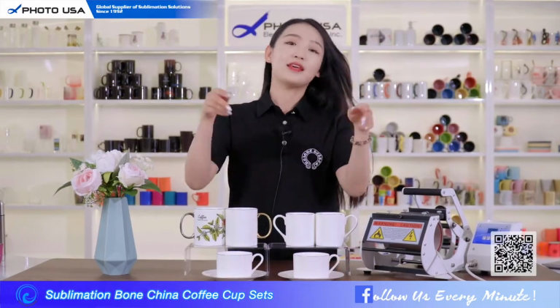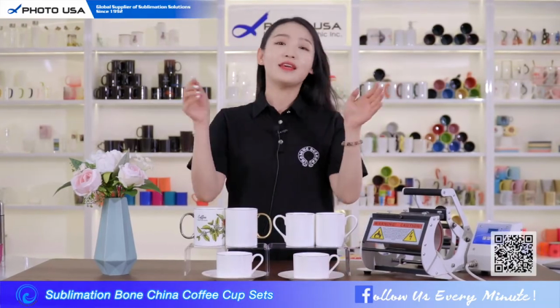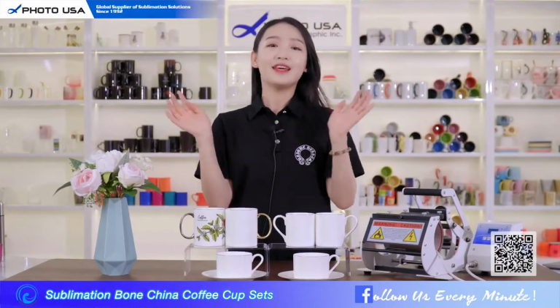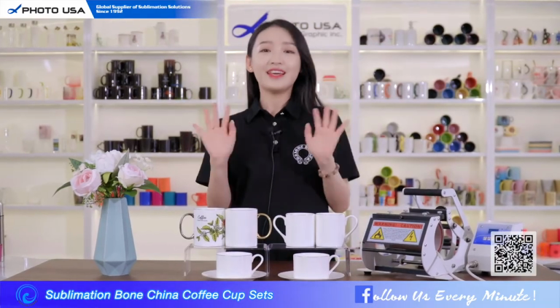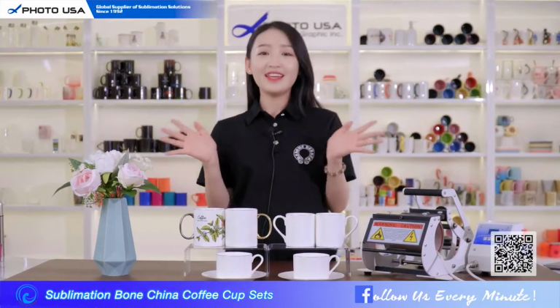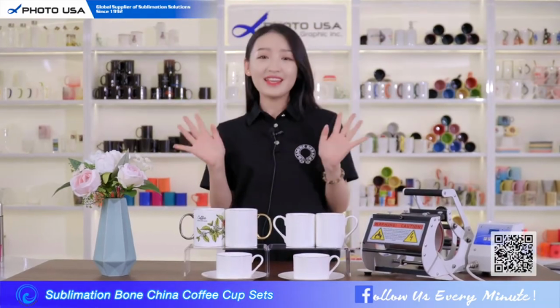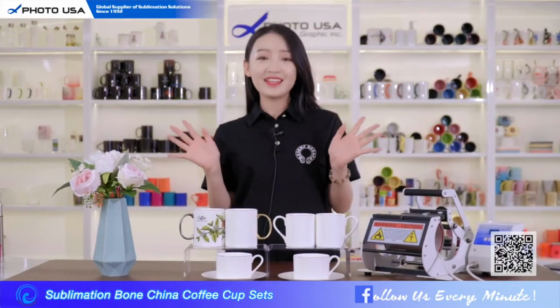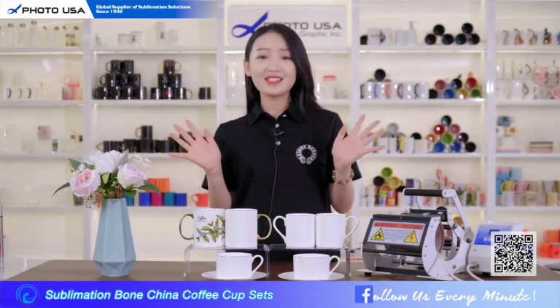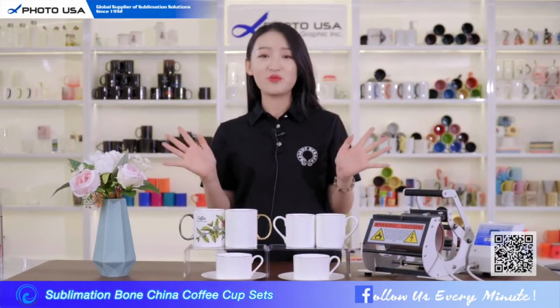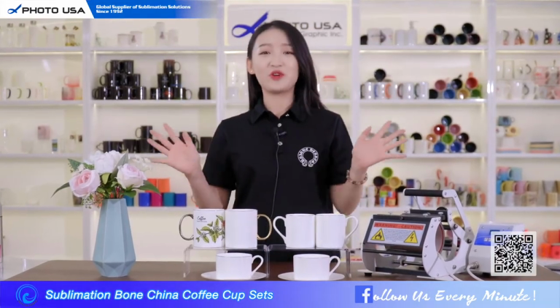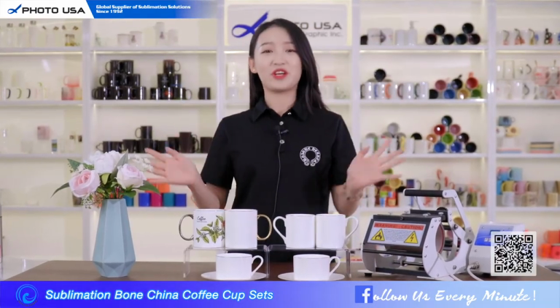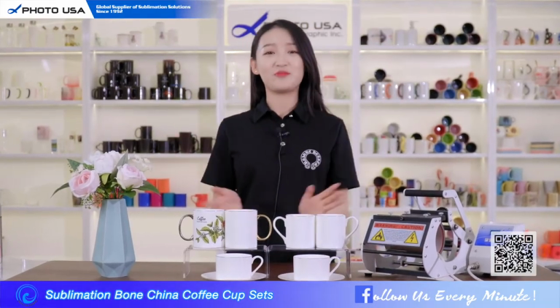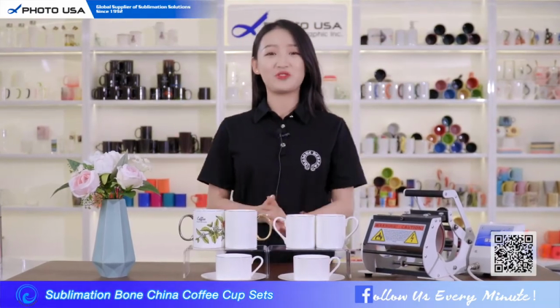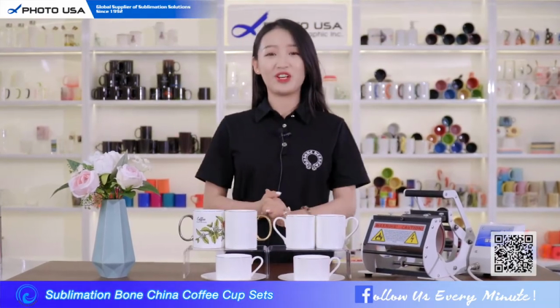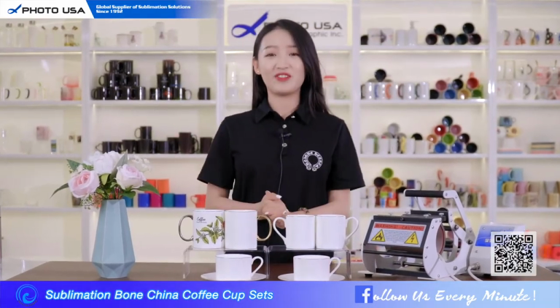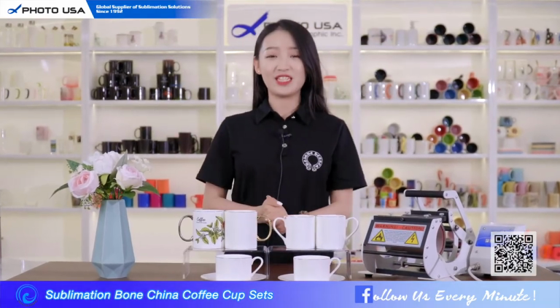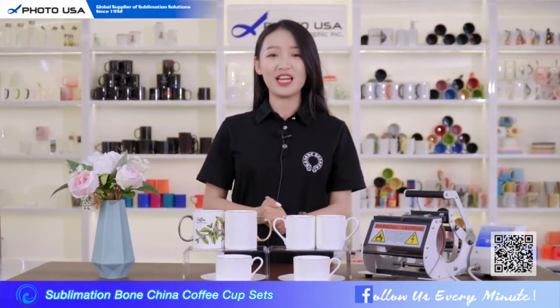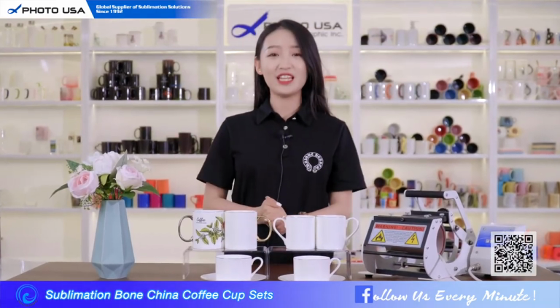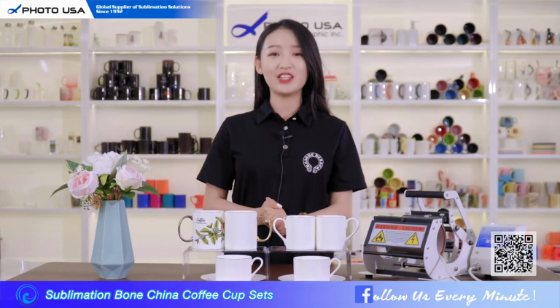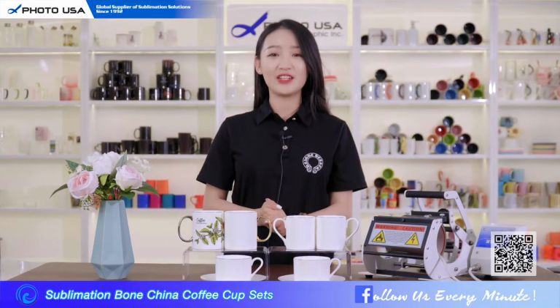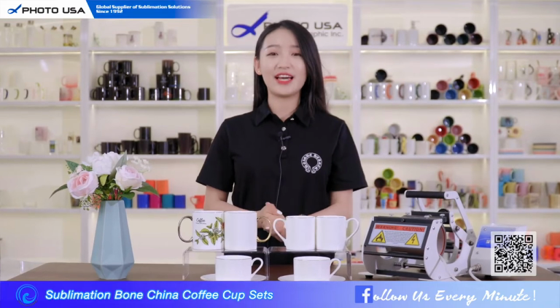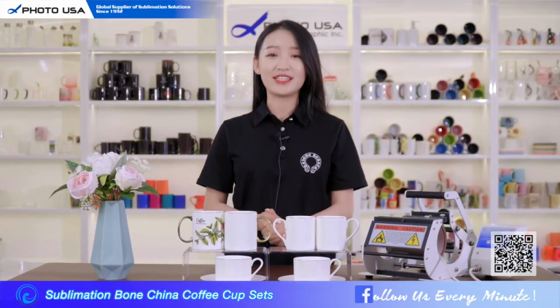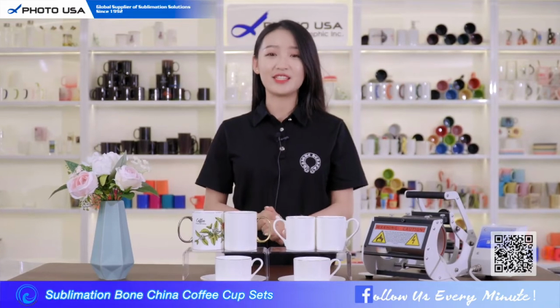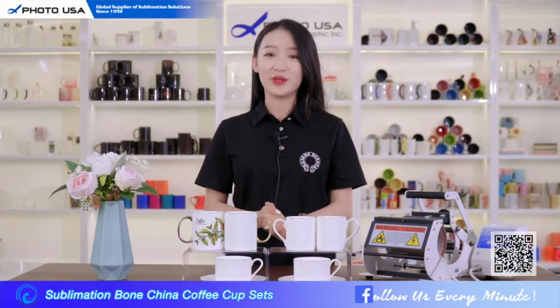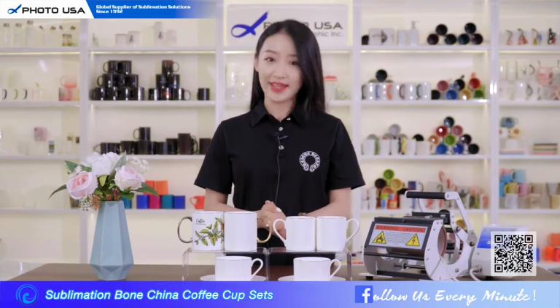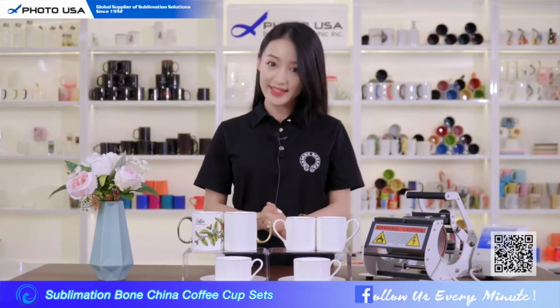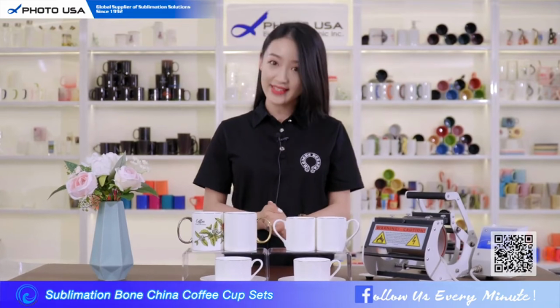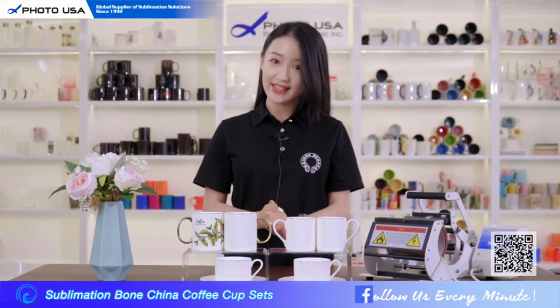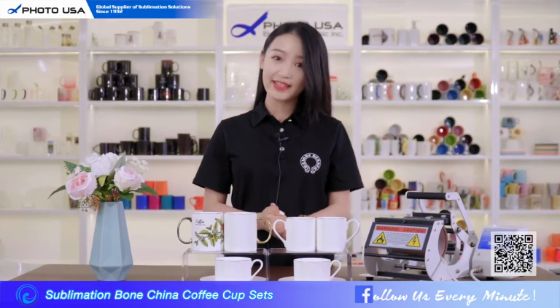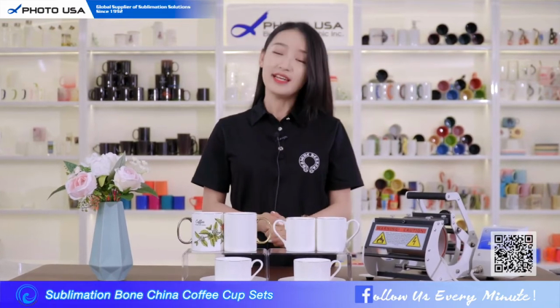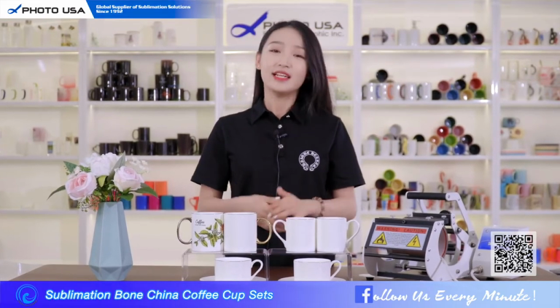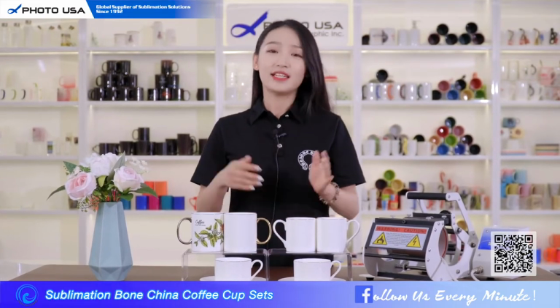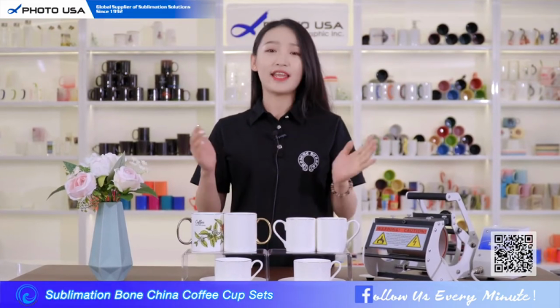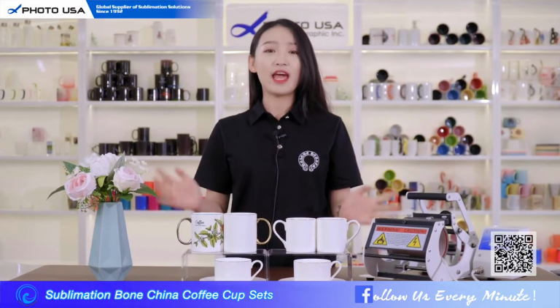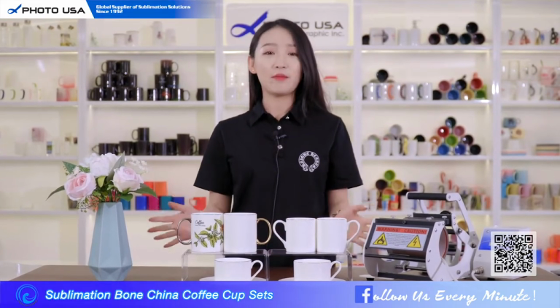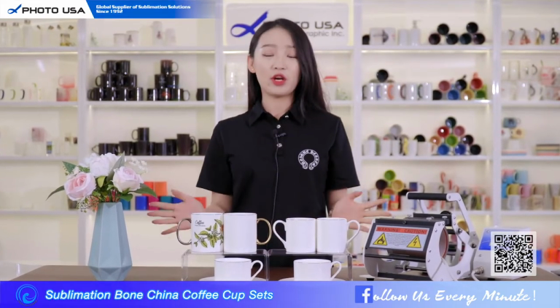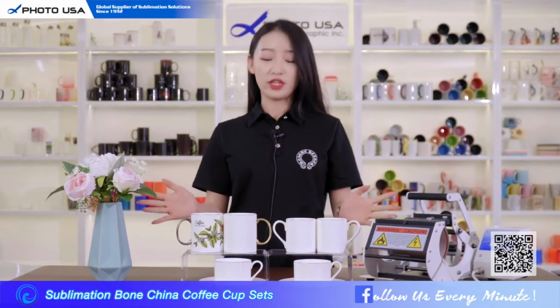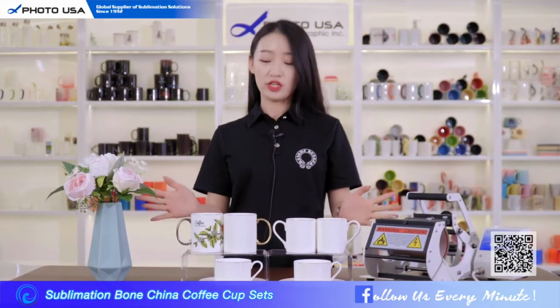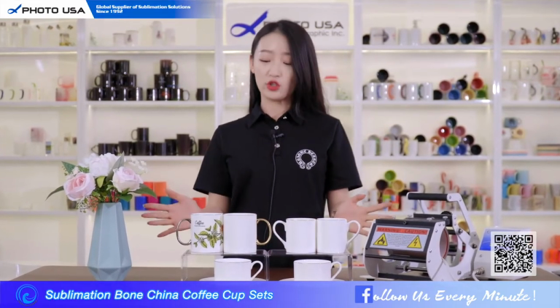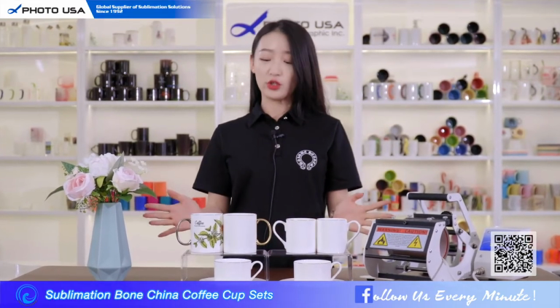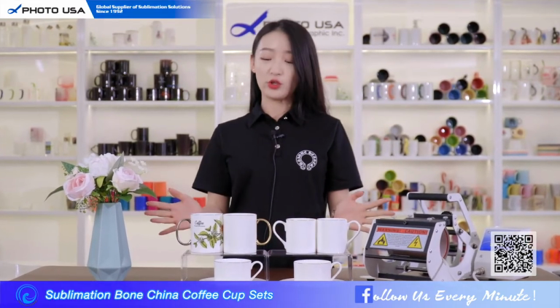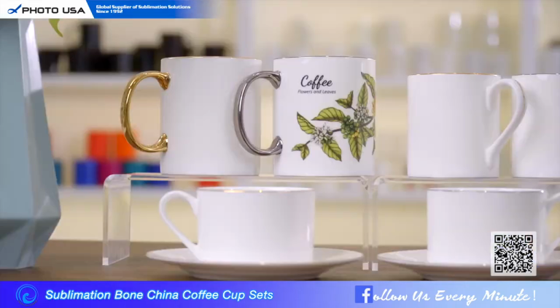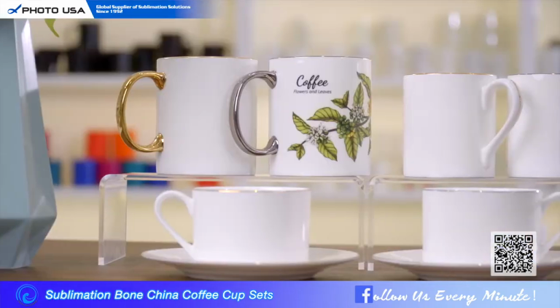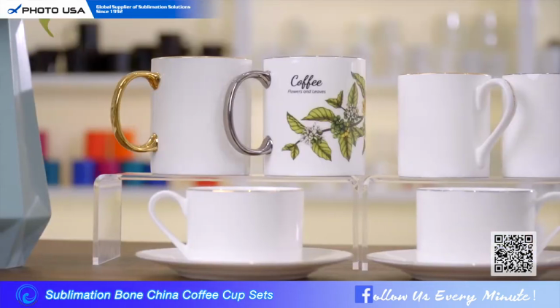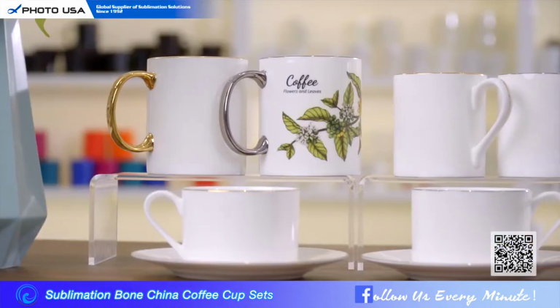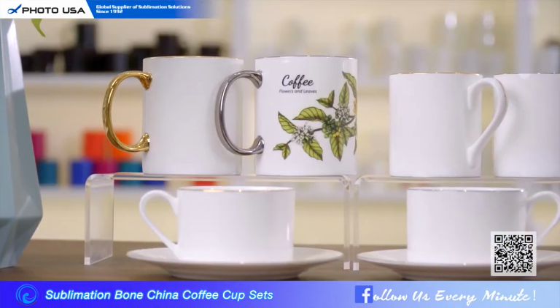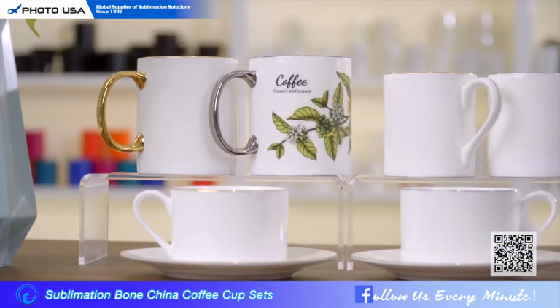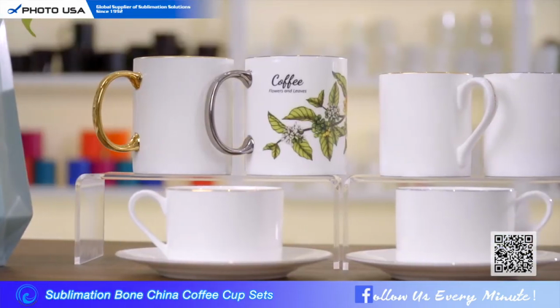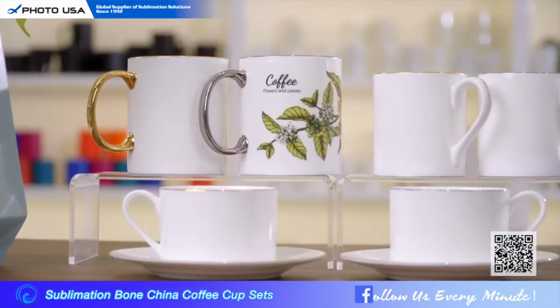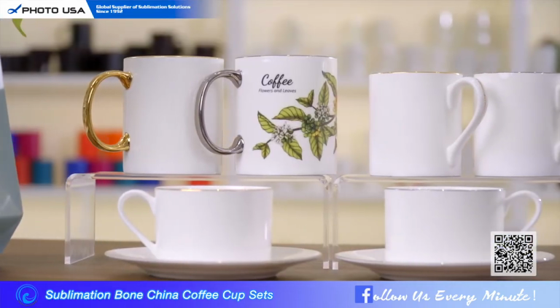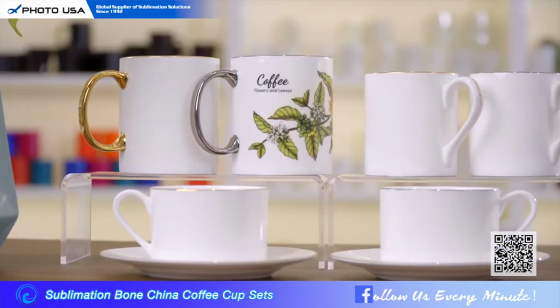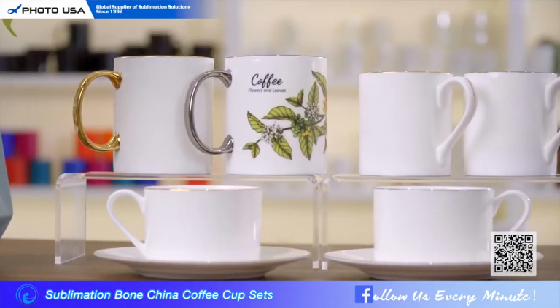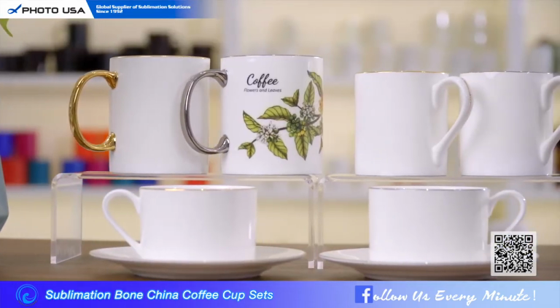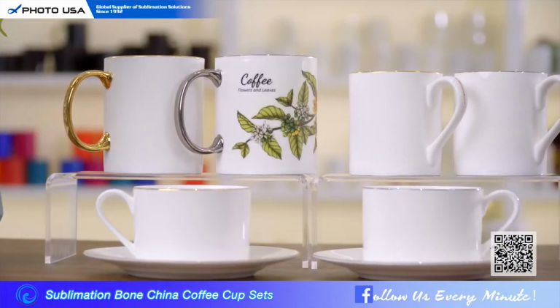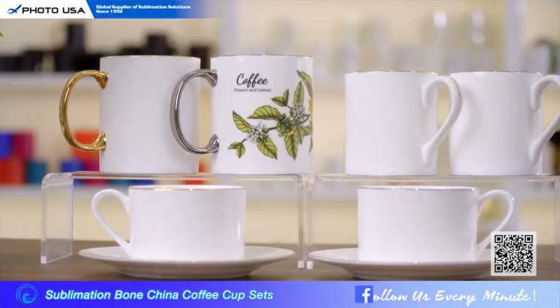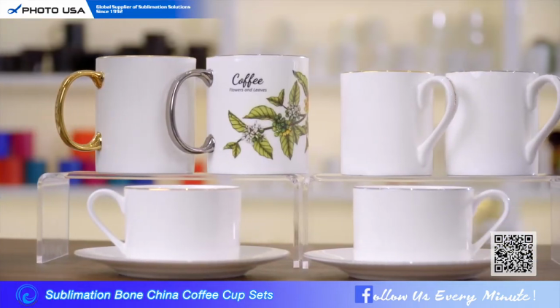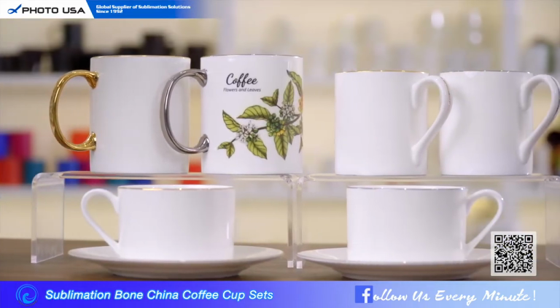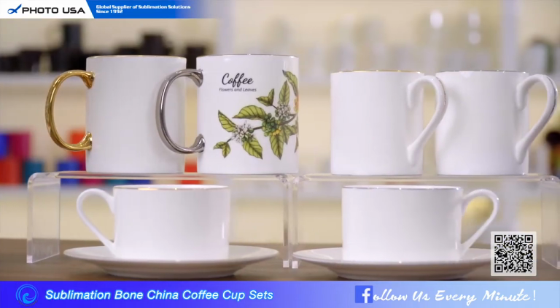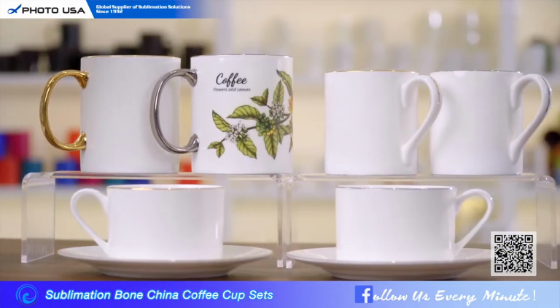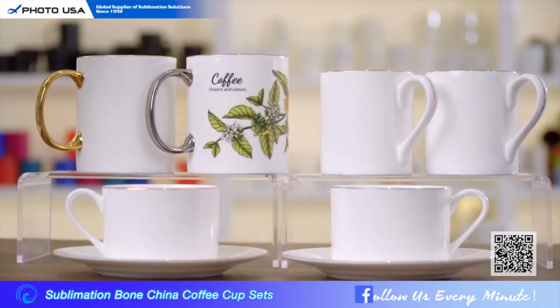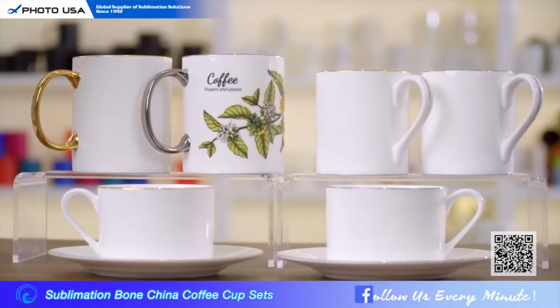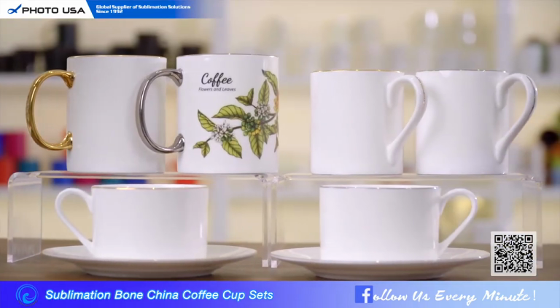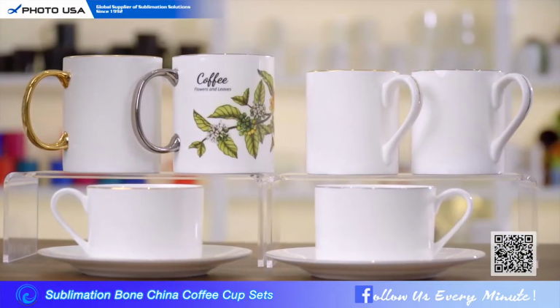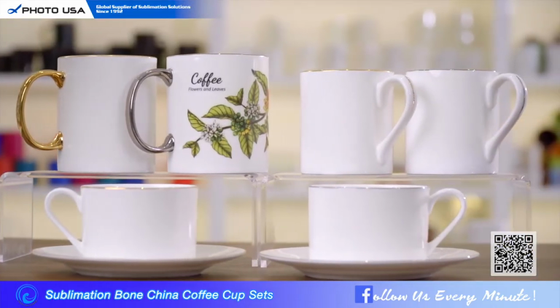Hey guys, welcome to our channel. As you can see, today I'm going to introduce the Bung China Coffee Cup set.